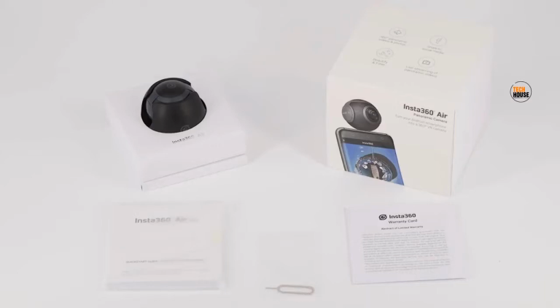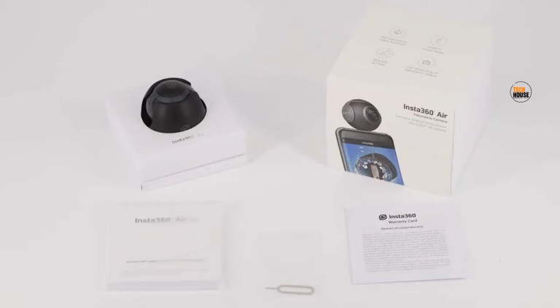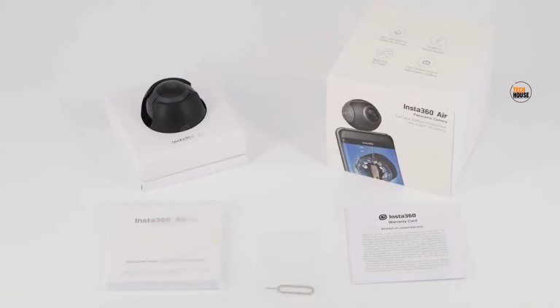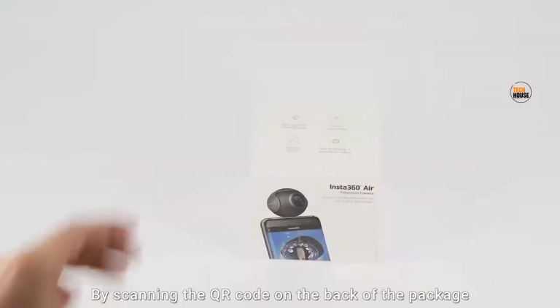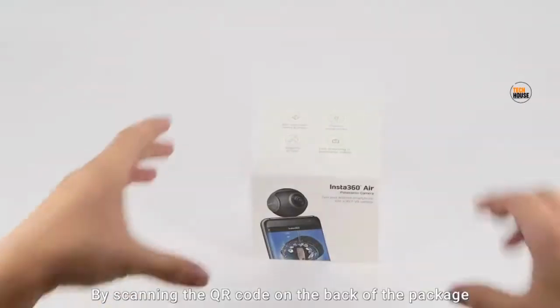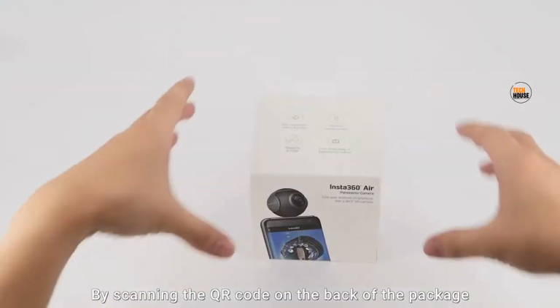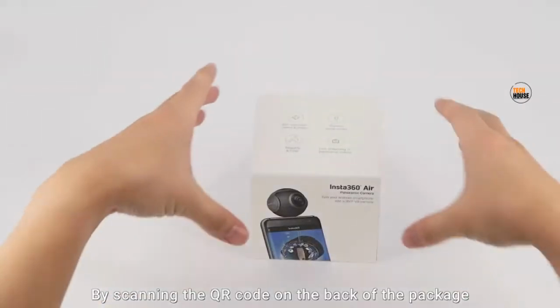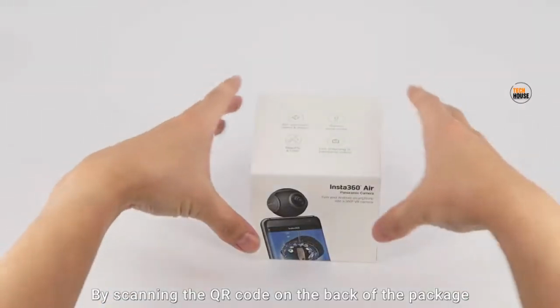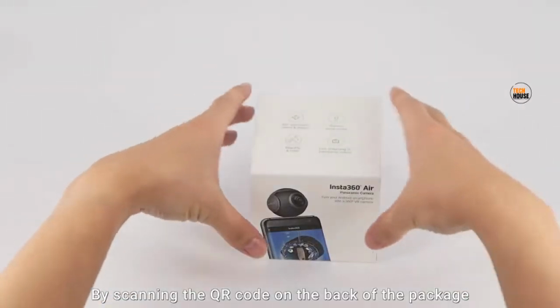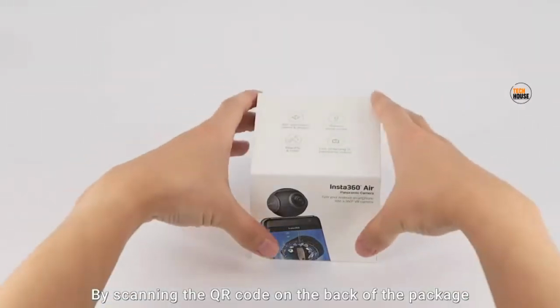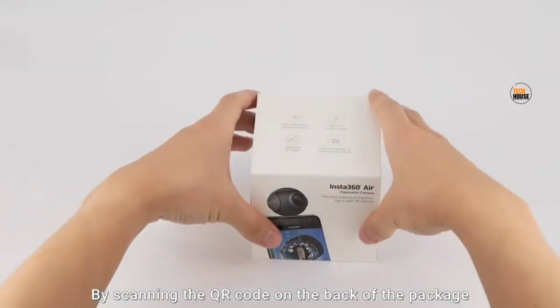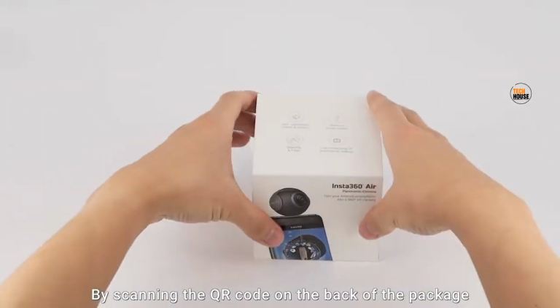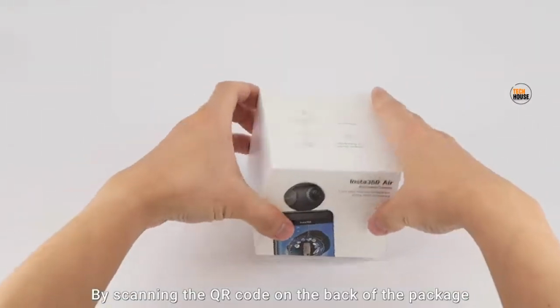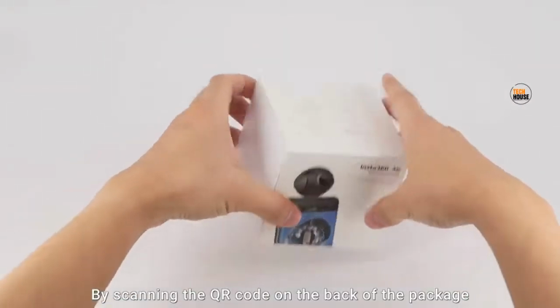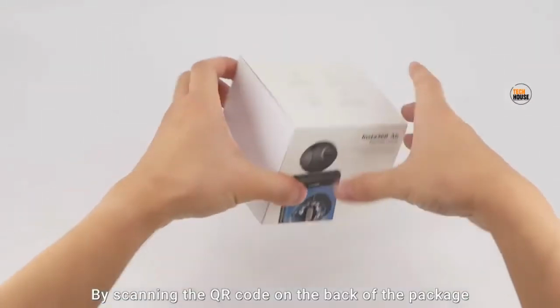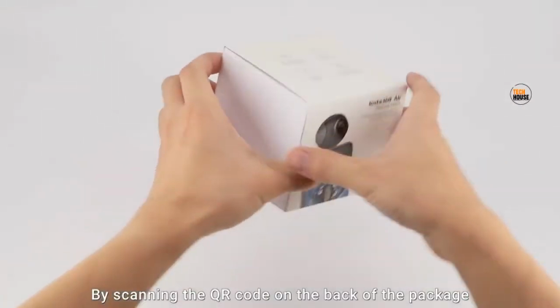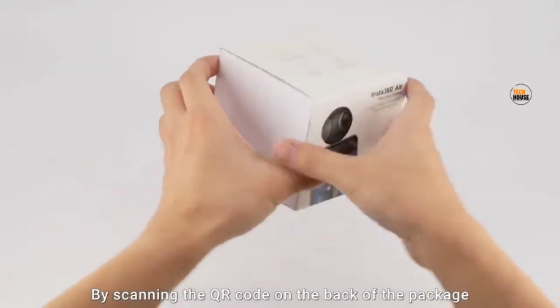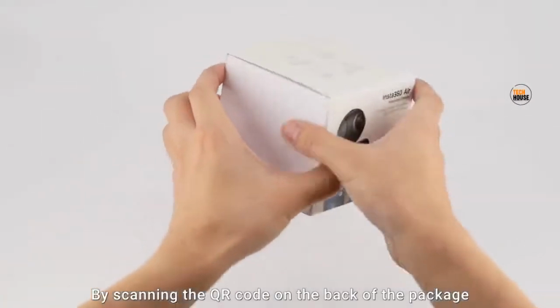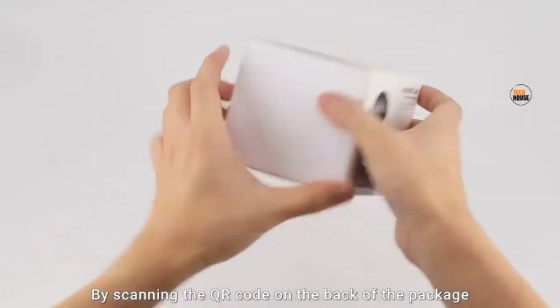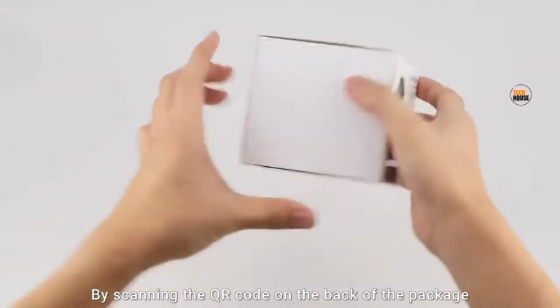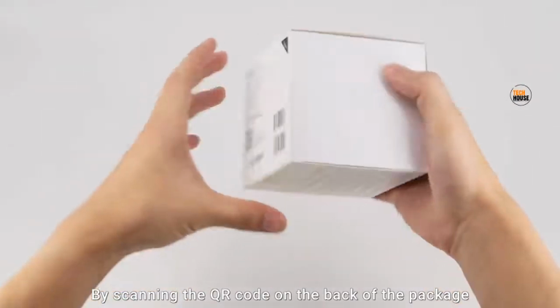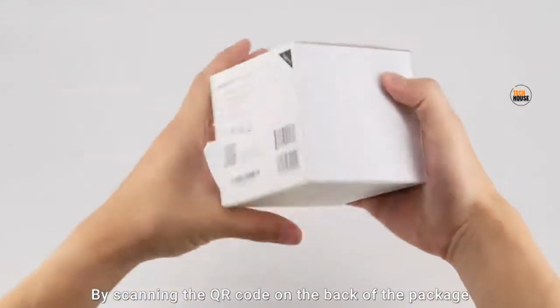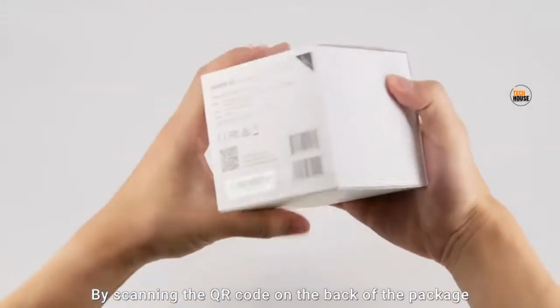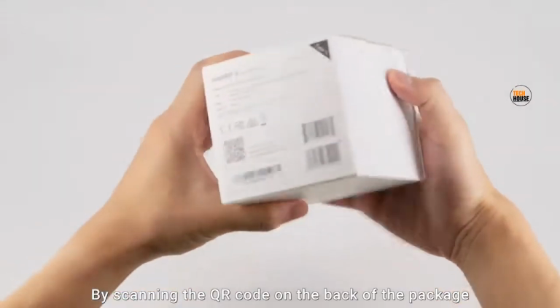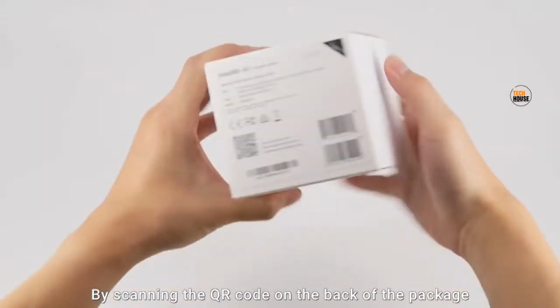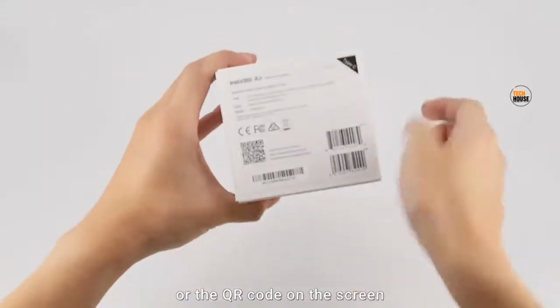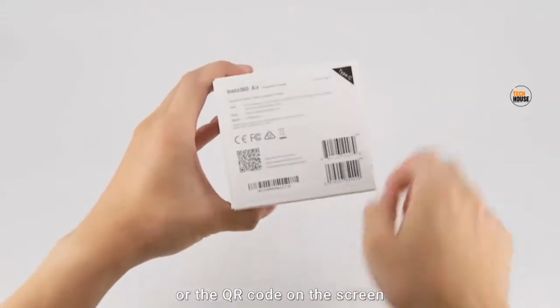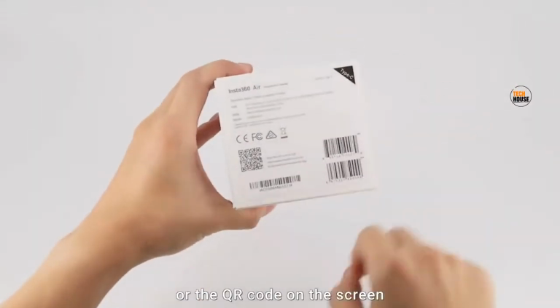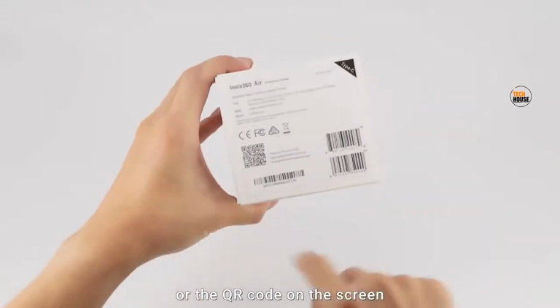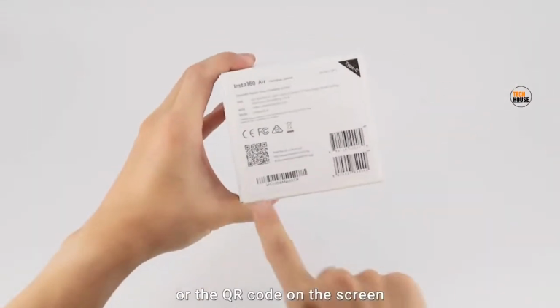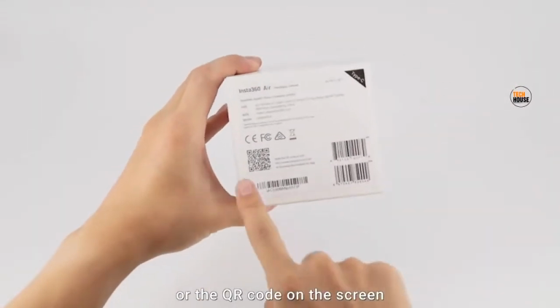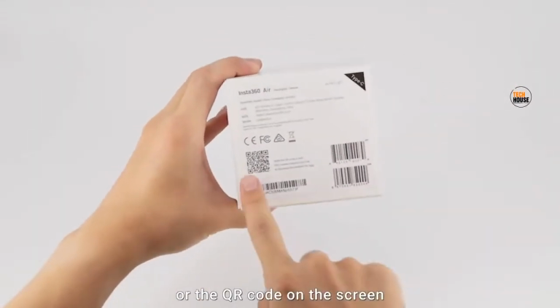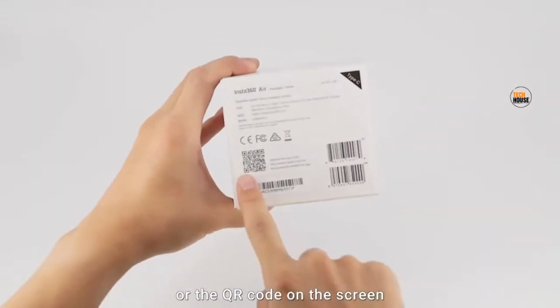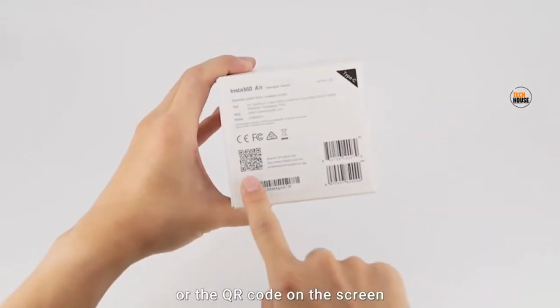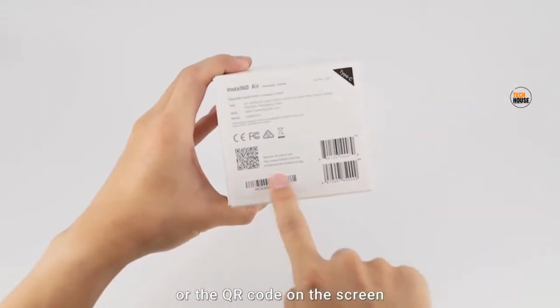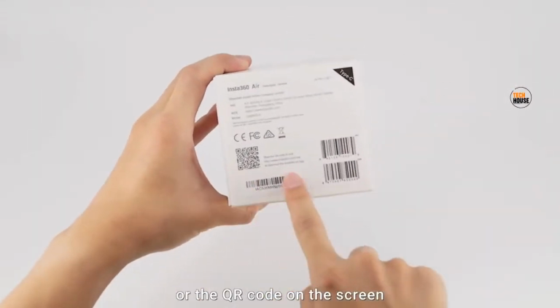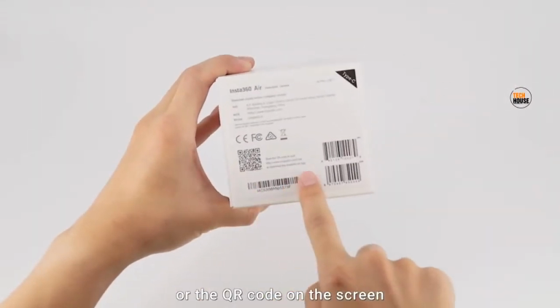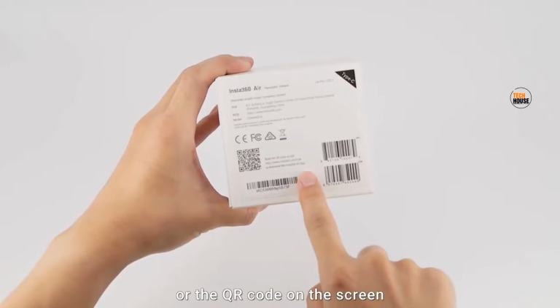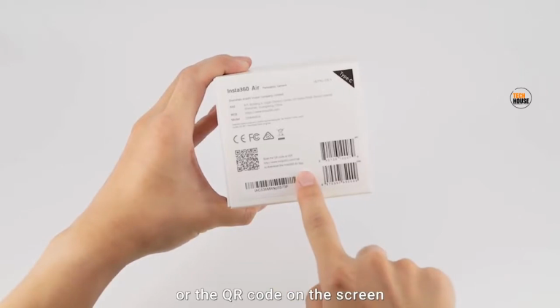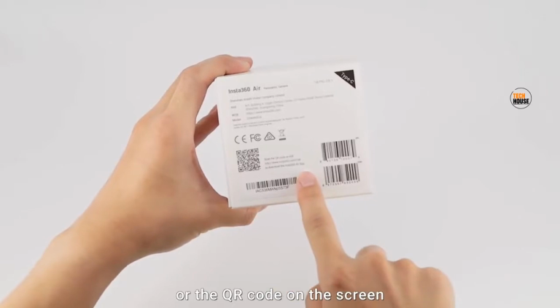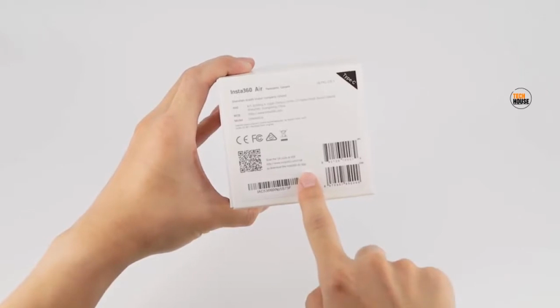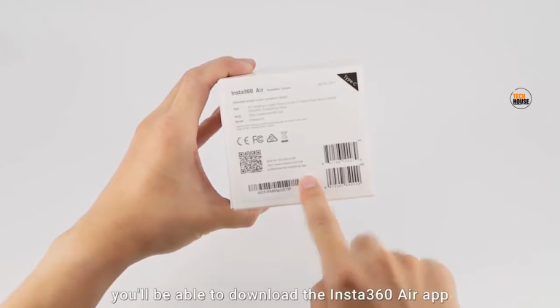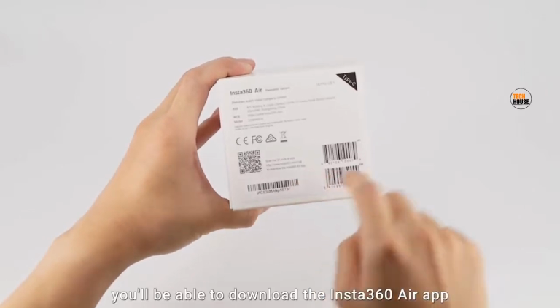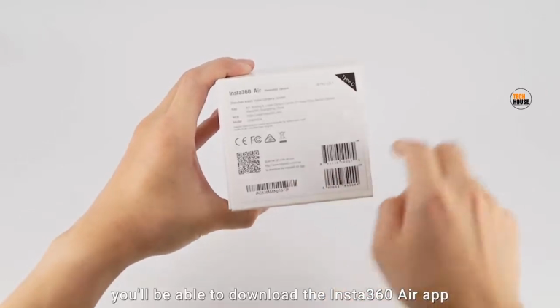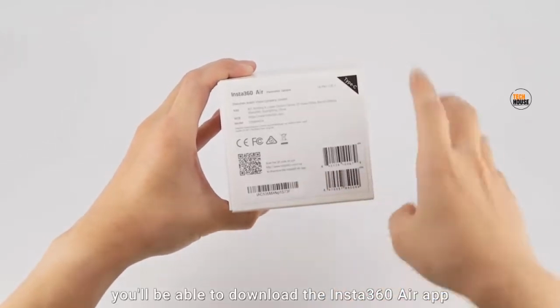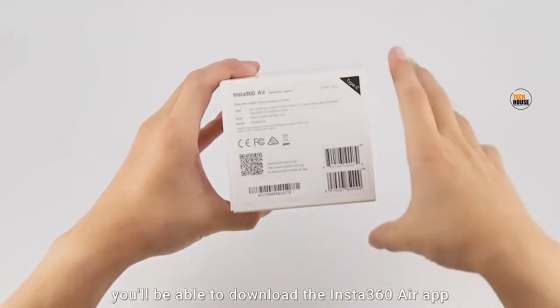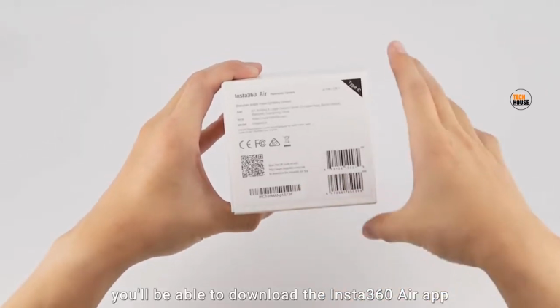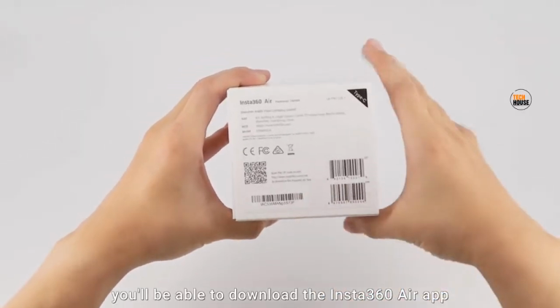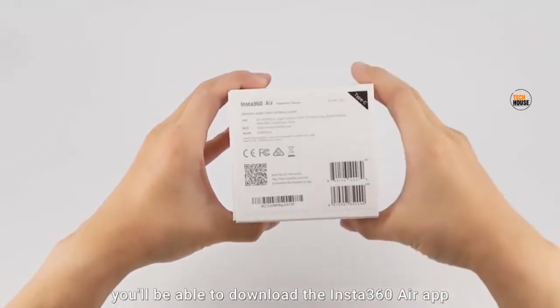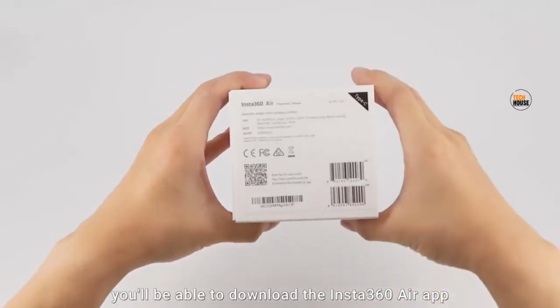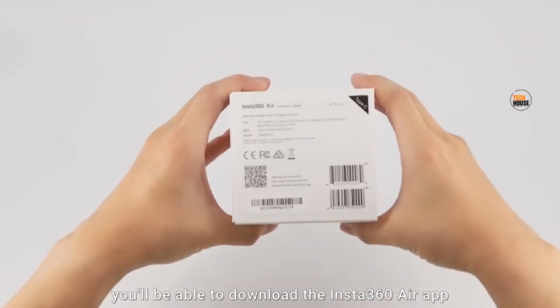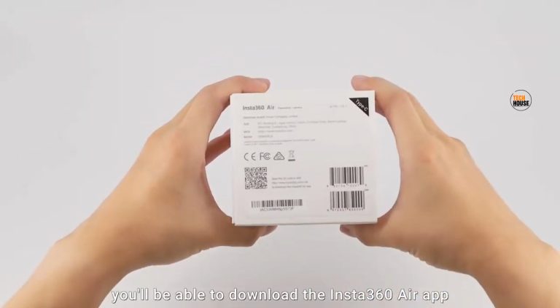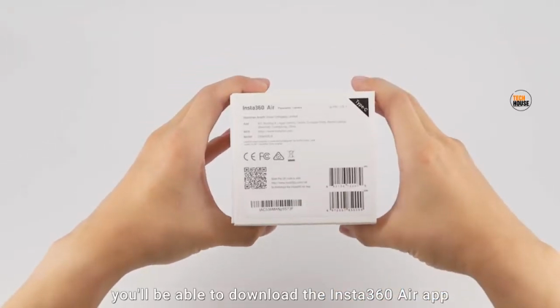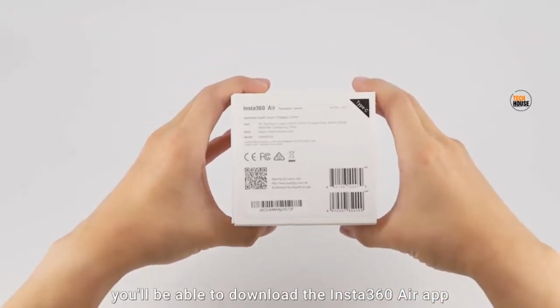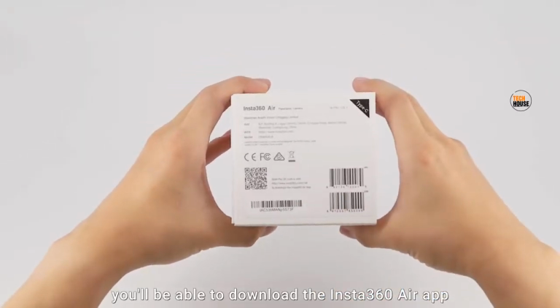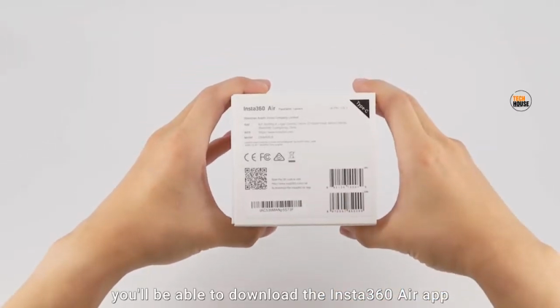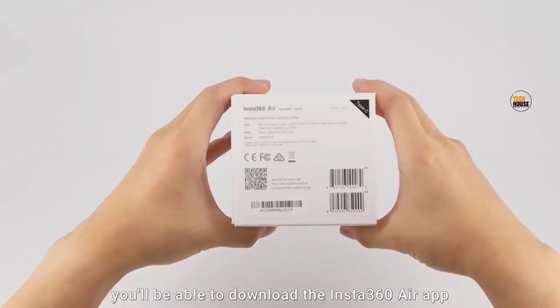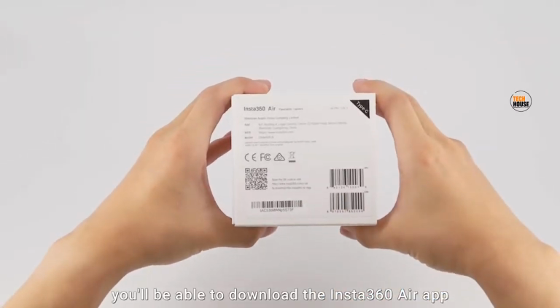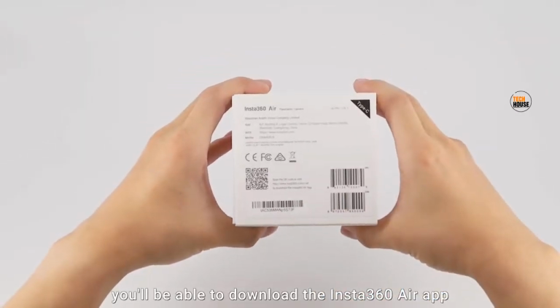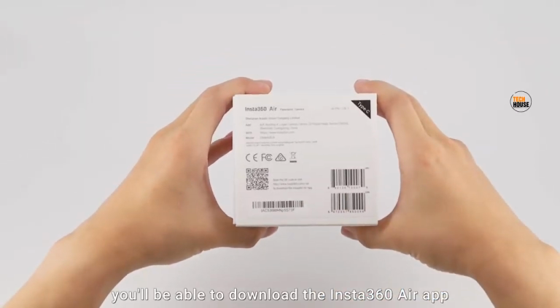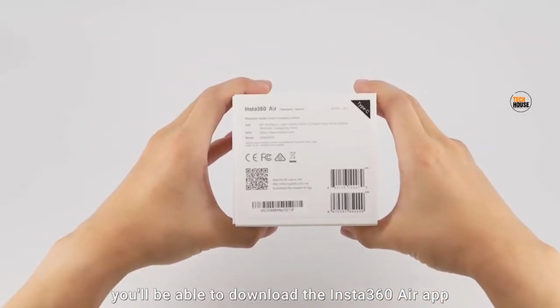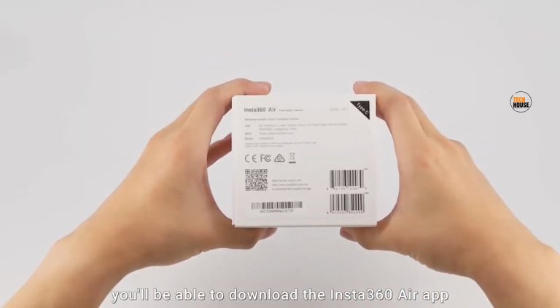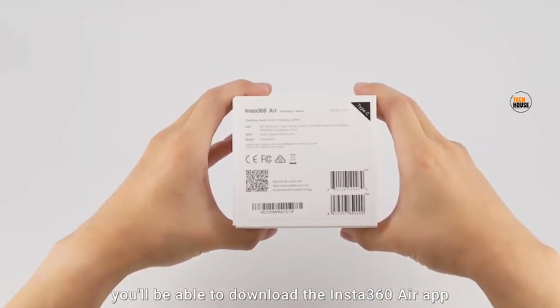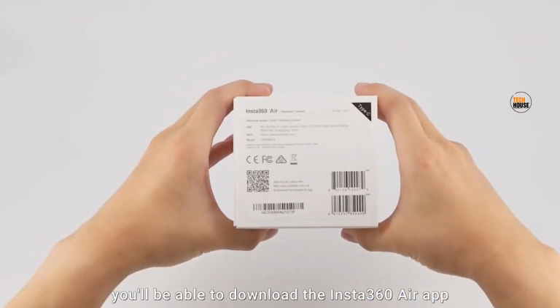By scanning the QR code on the back of the package, or the QR code on the screen, you'll be able to download the Insta360 Air app.